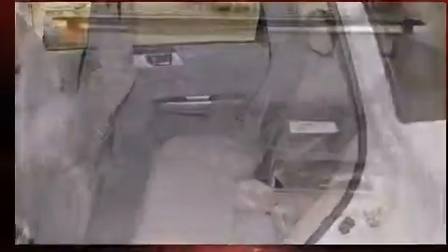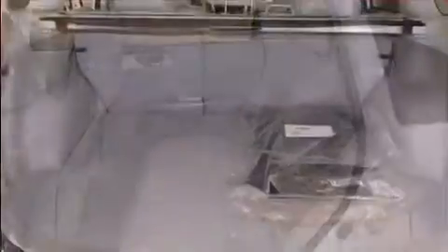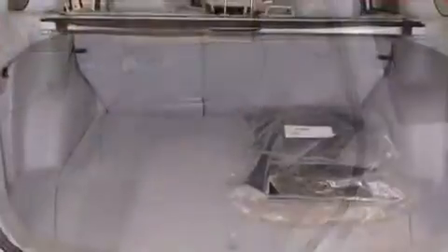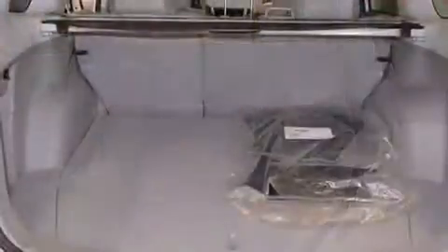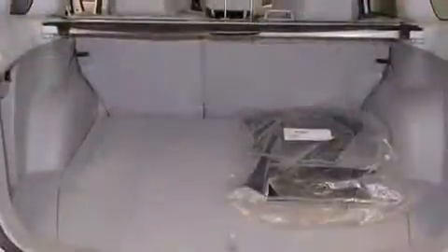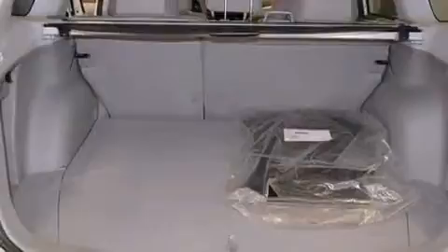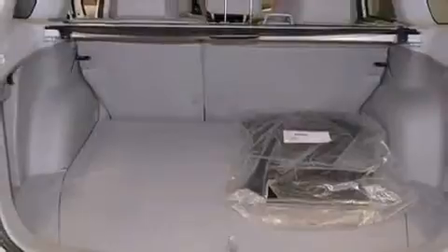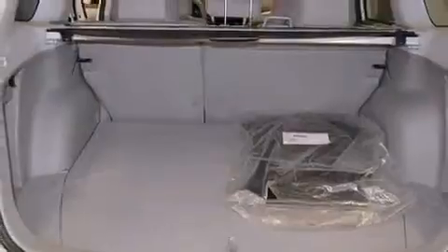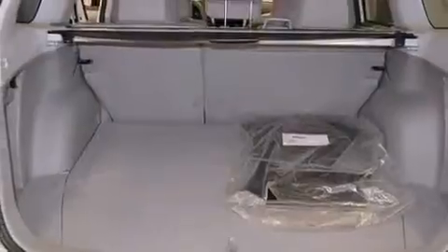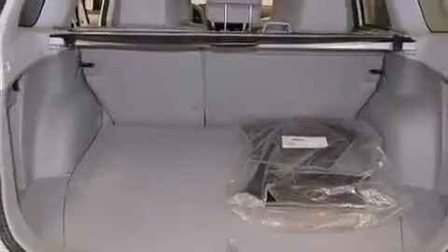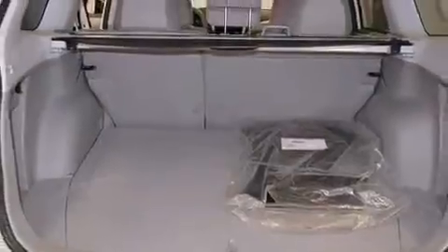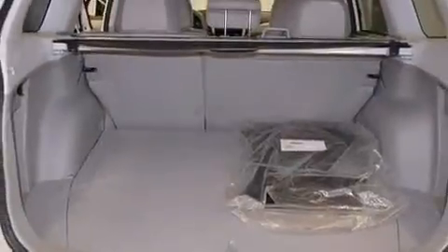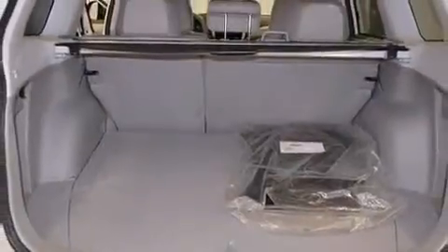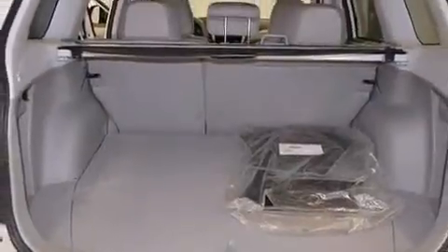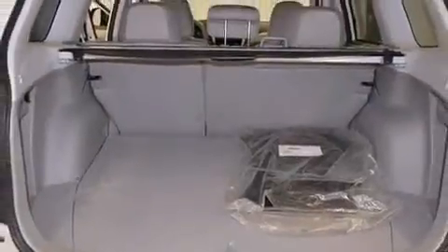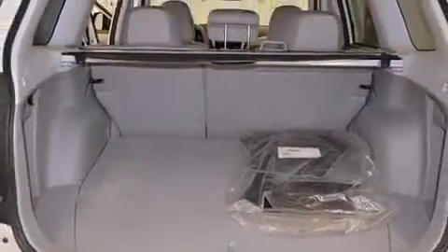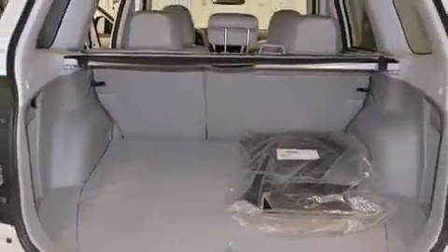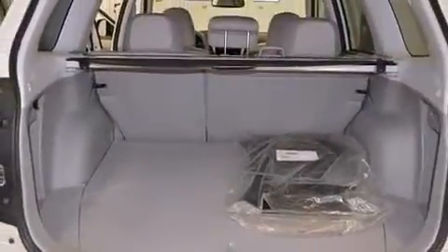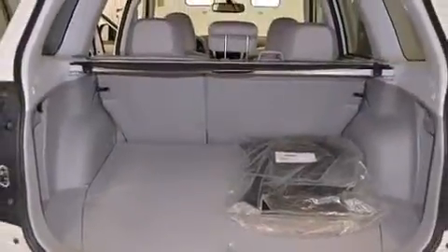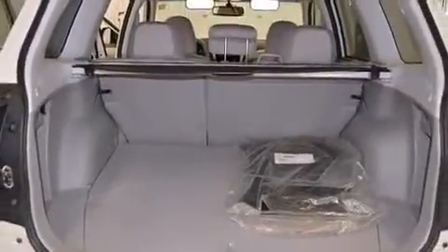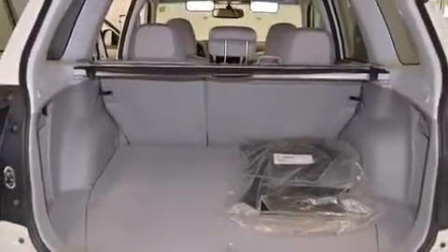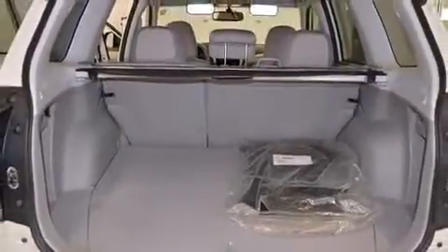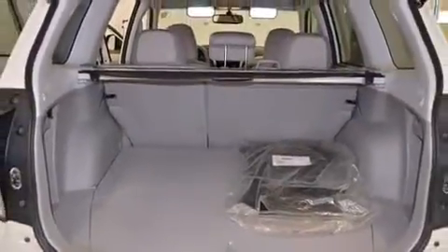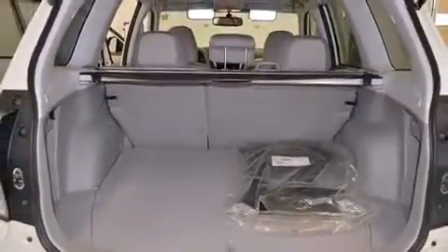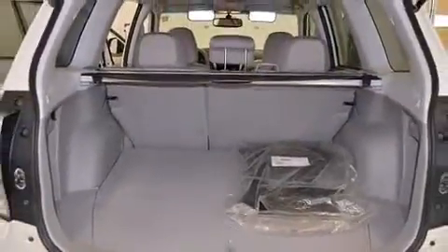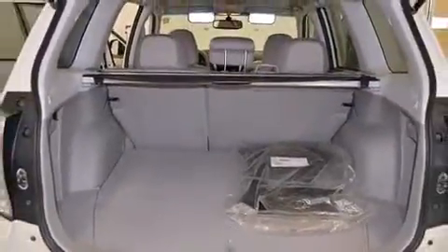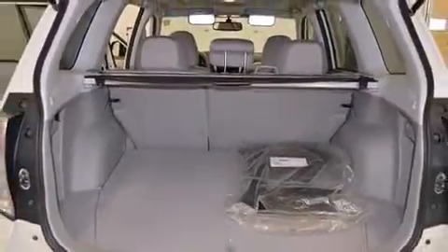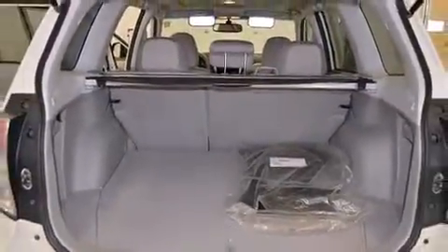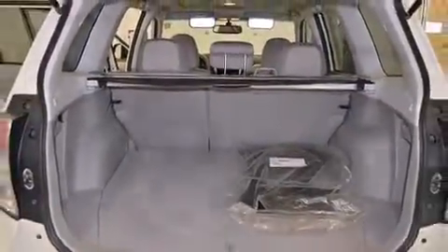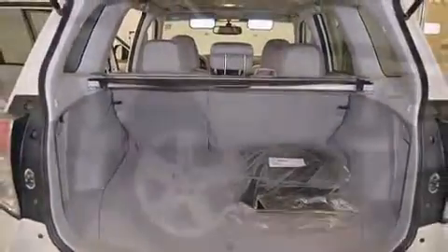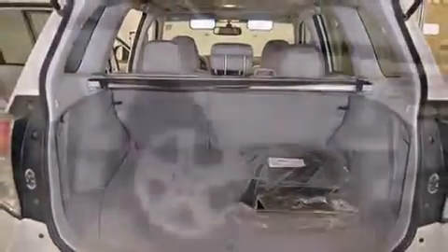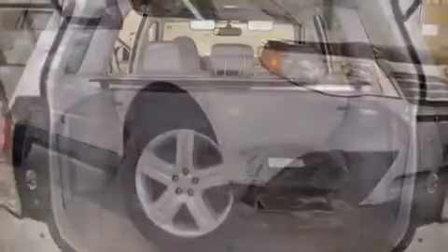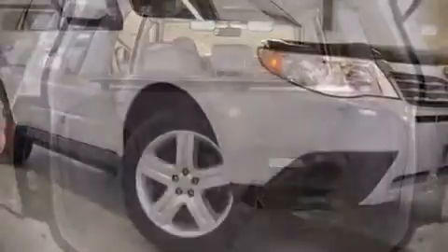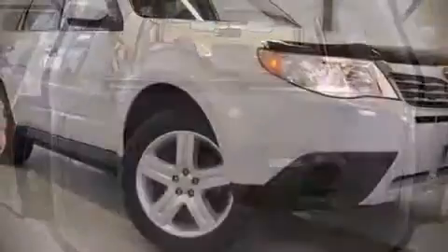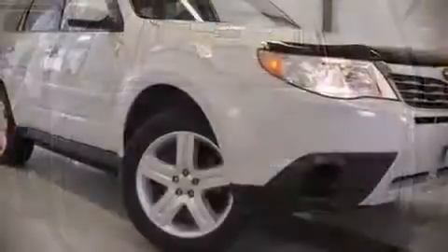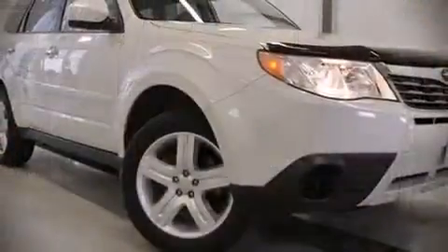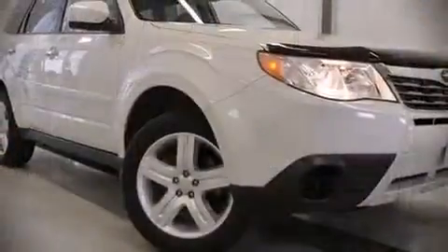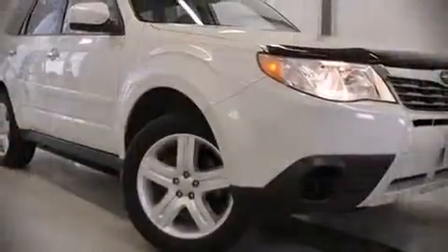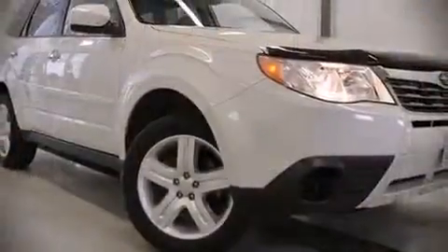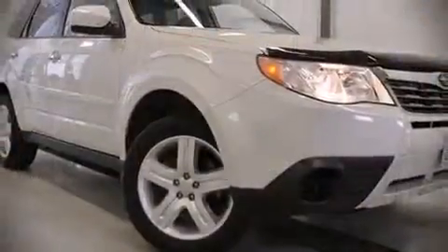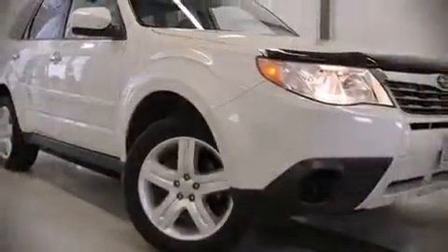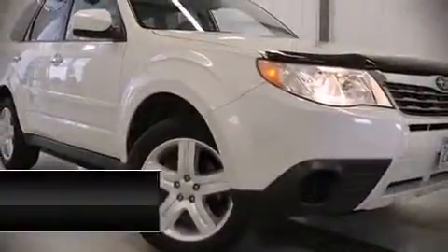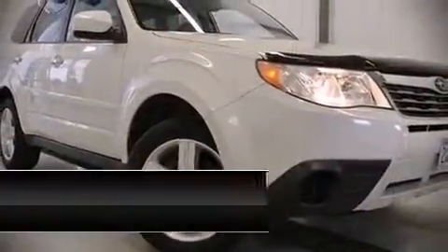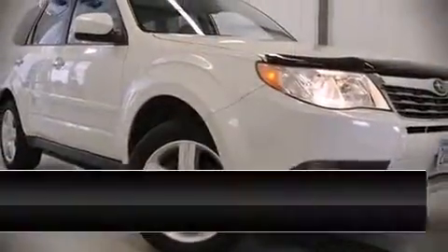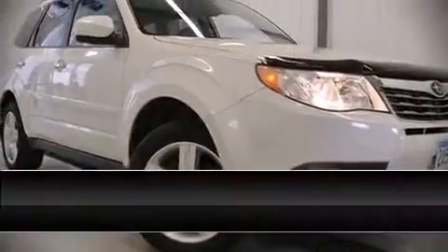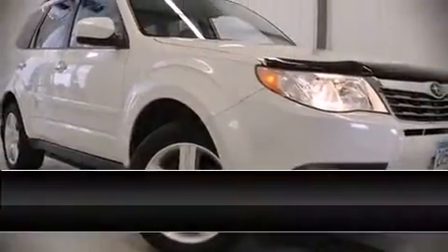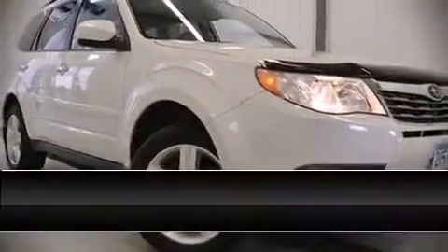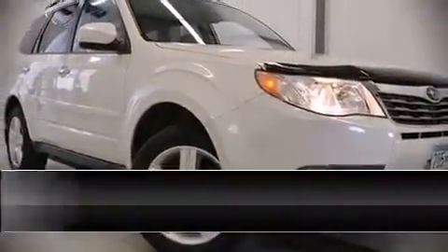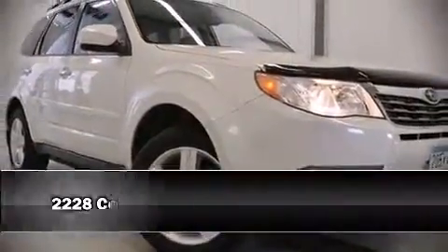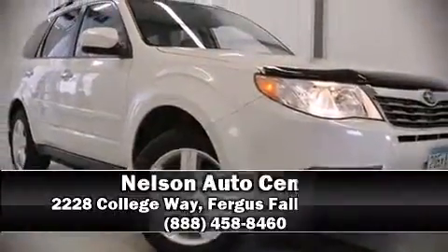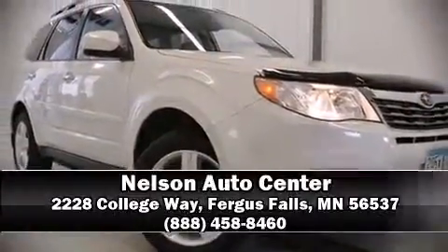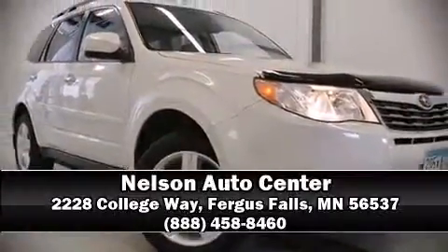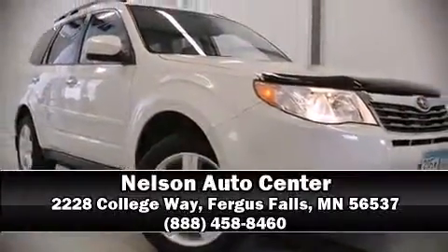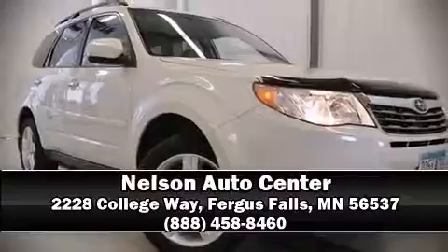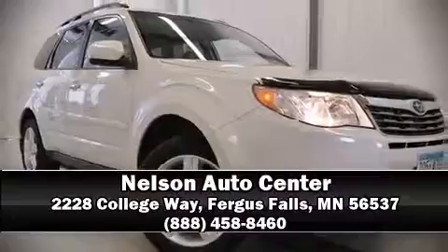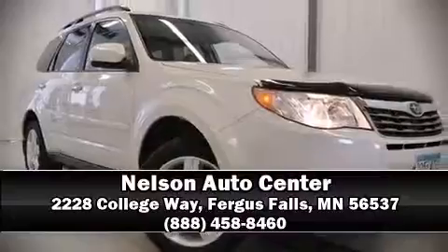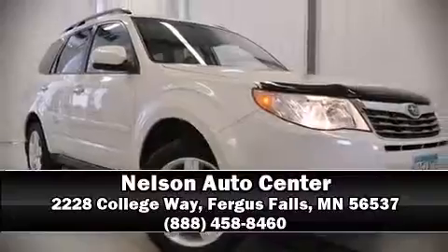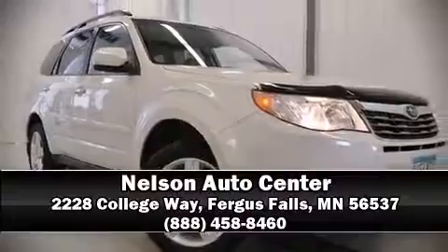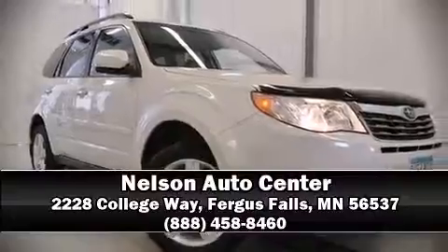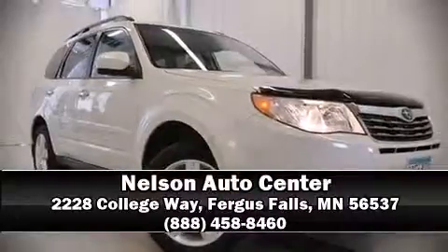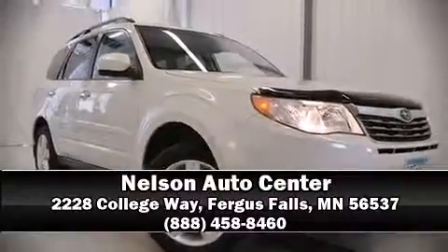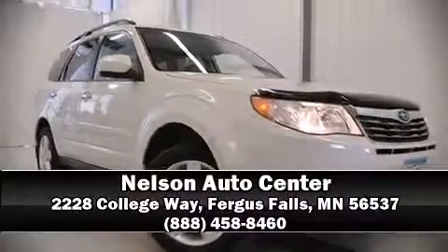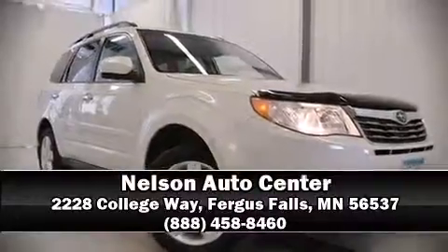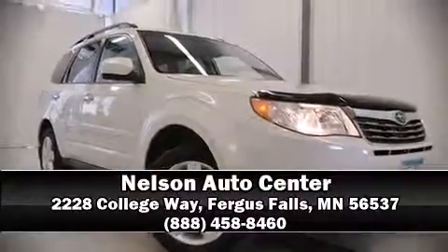Our sales reps are extremely helpful and knowledgeable. Stop by our dealership or give us a call for more information. Take care.